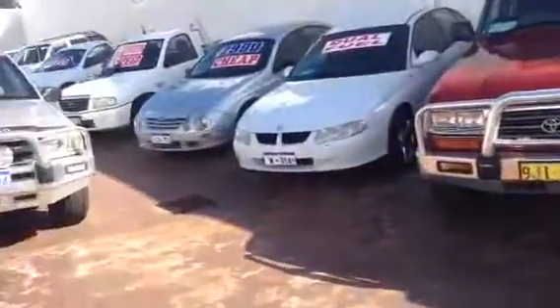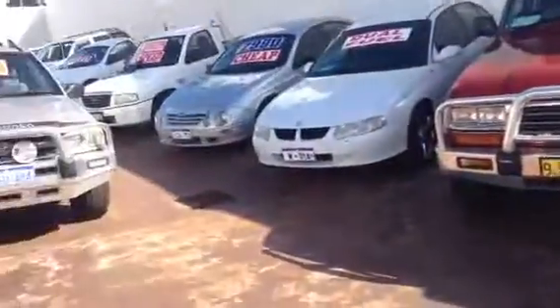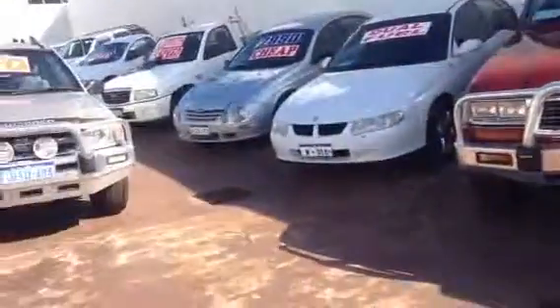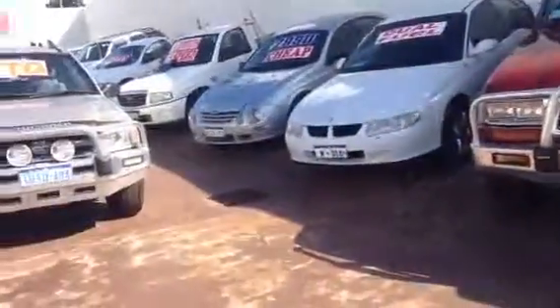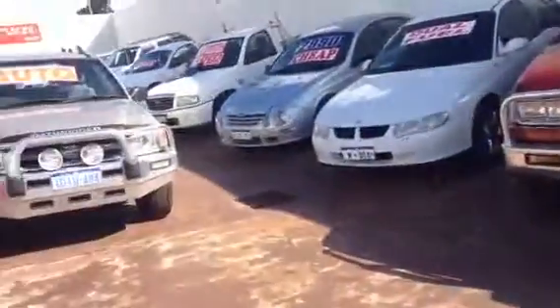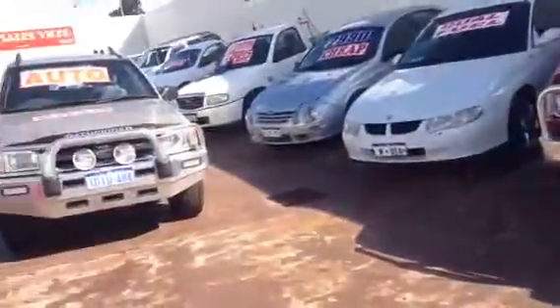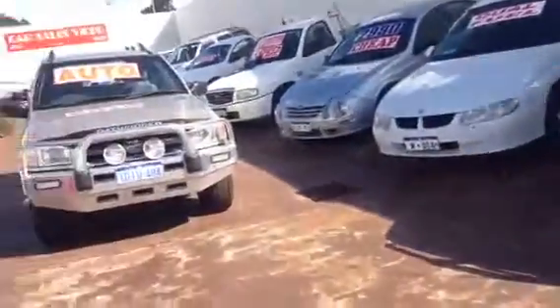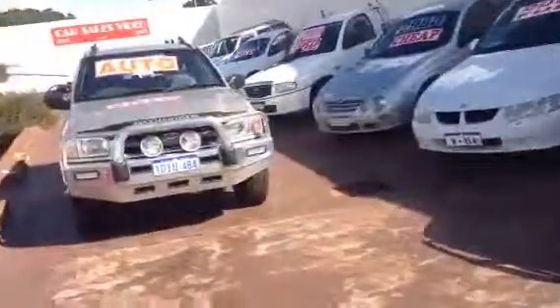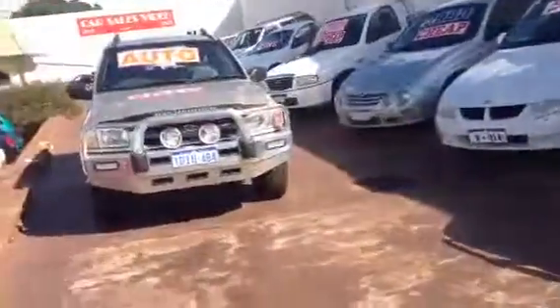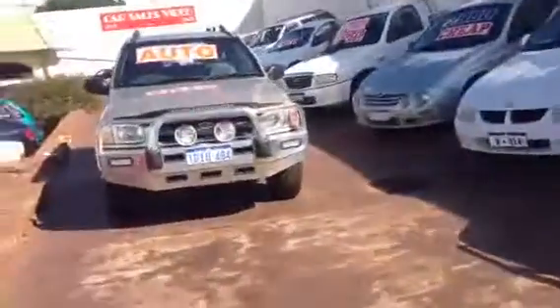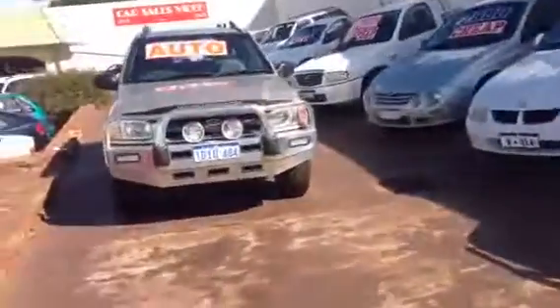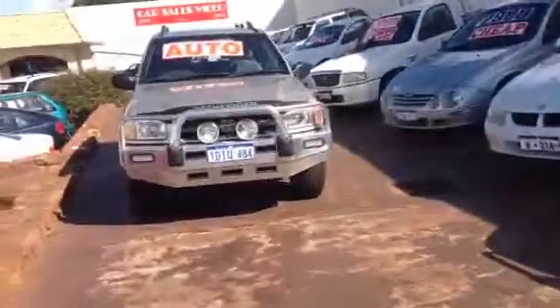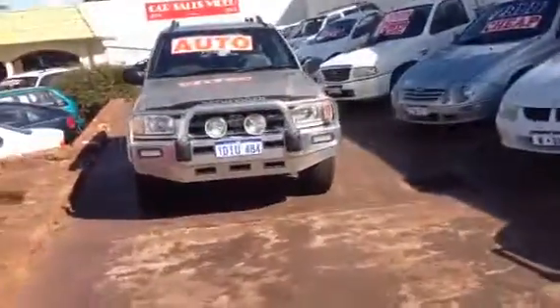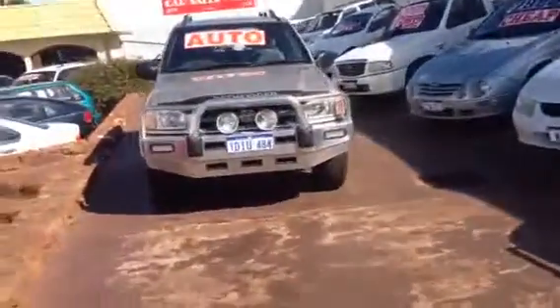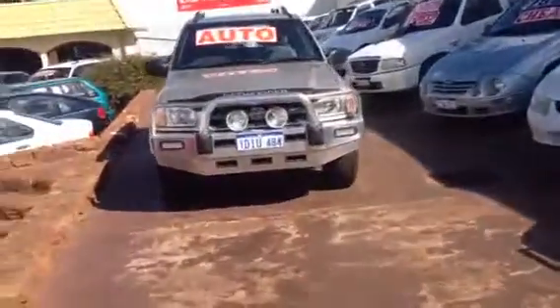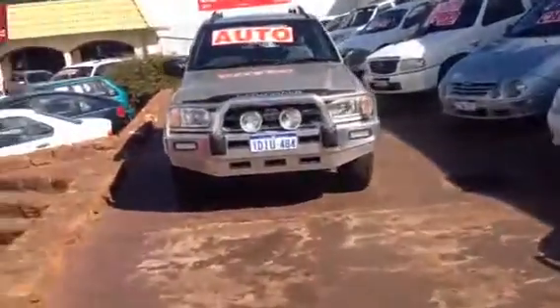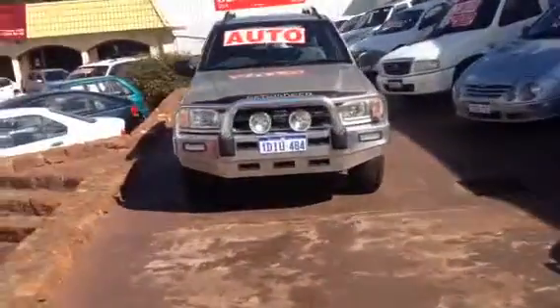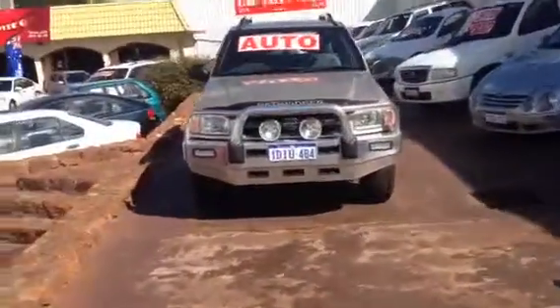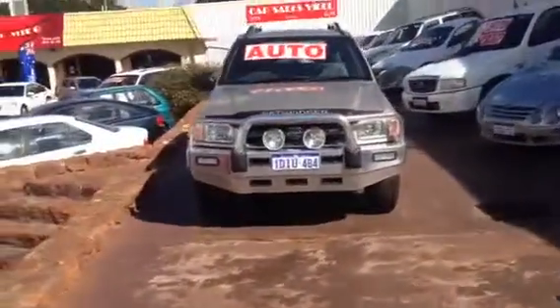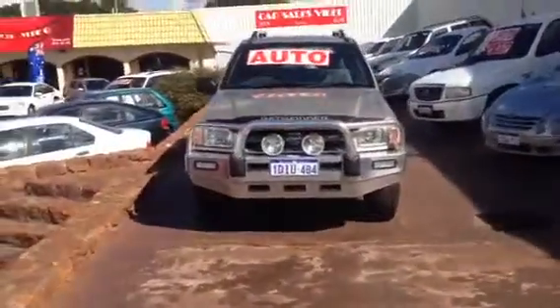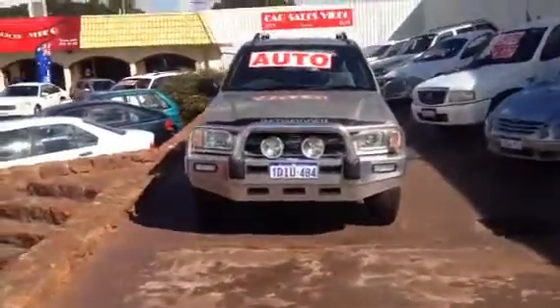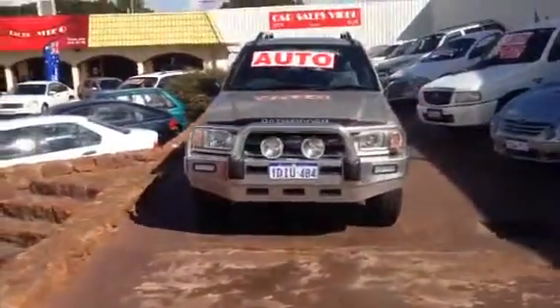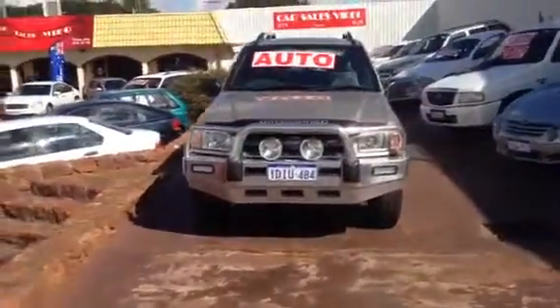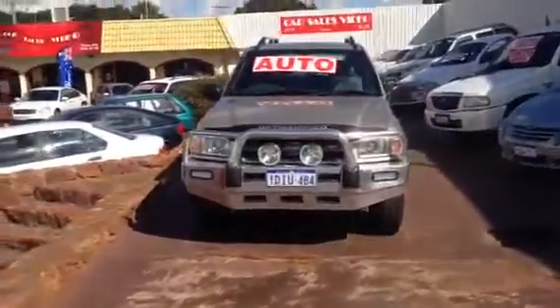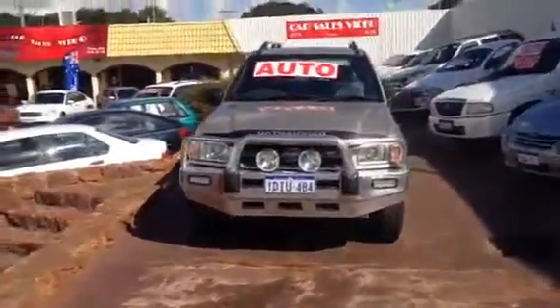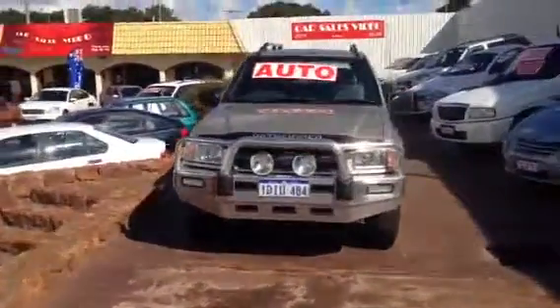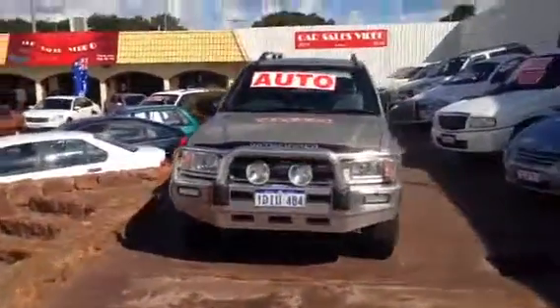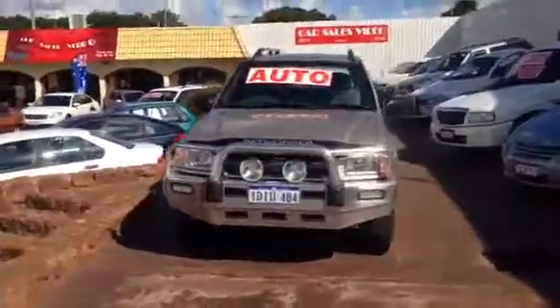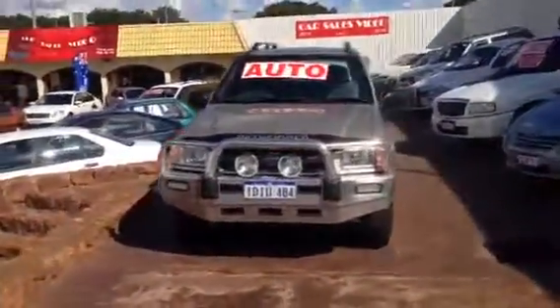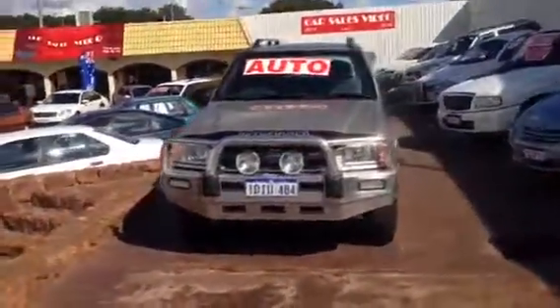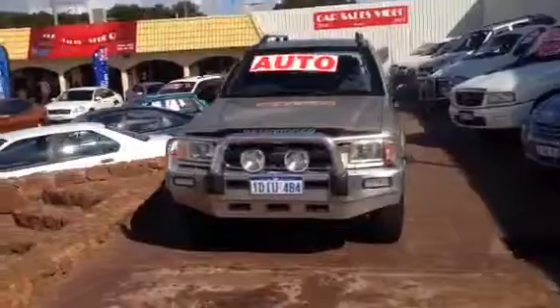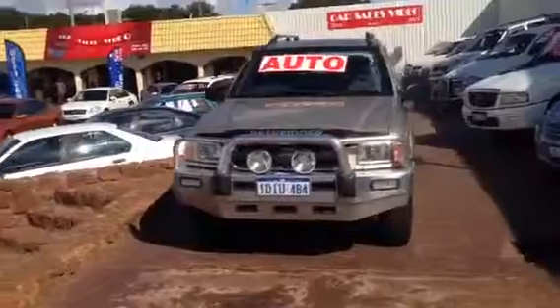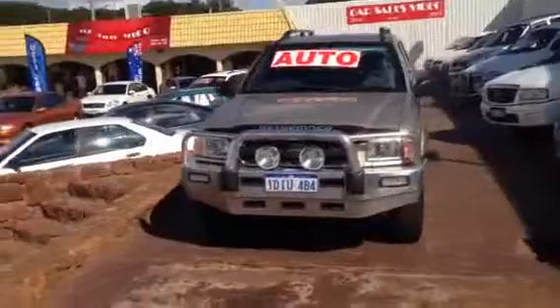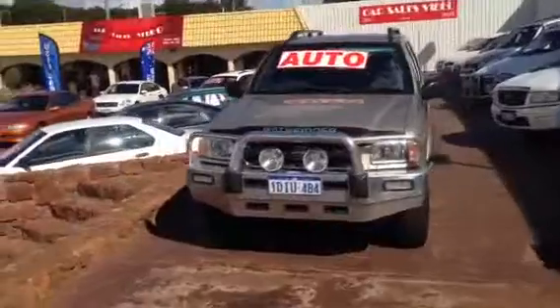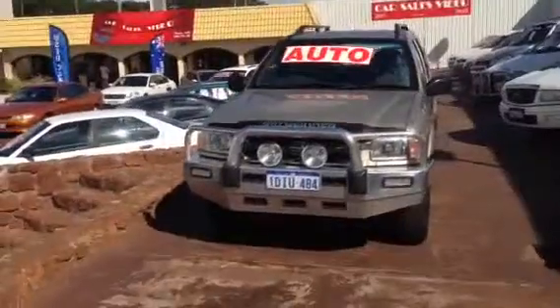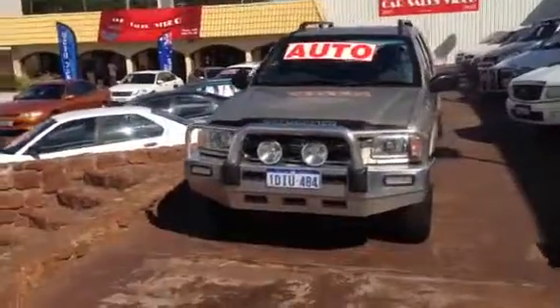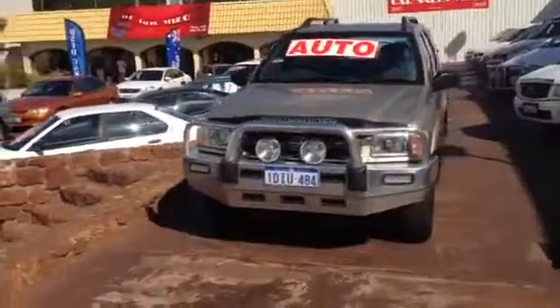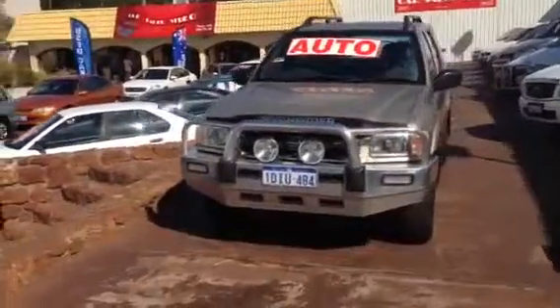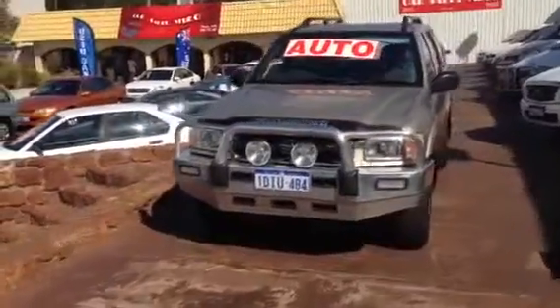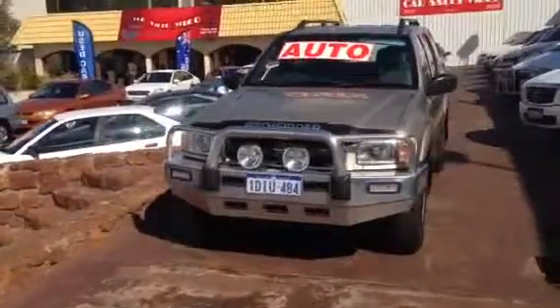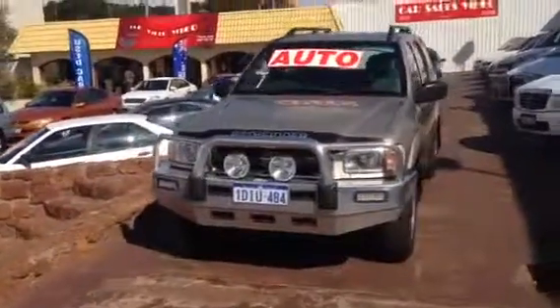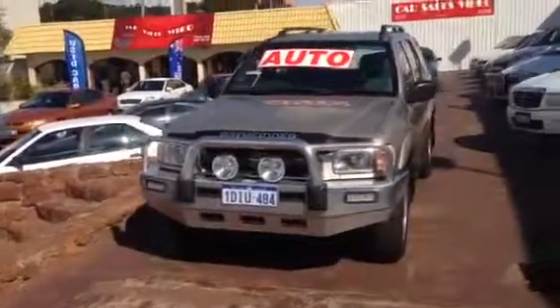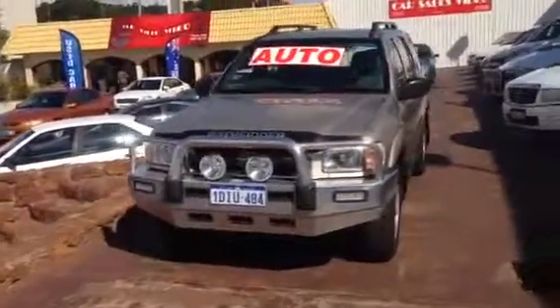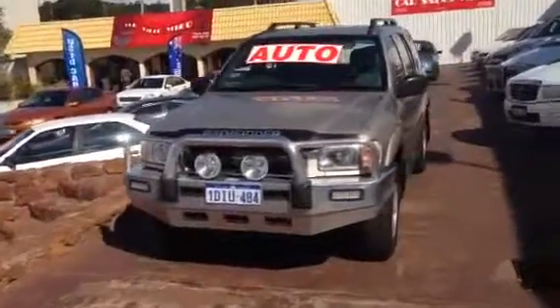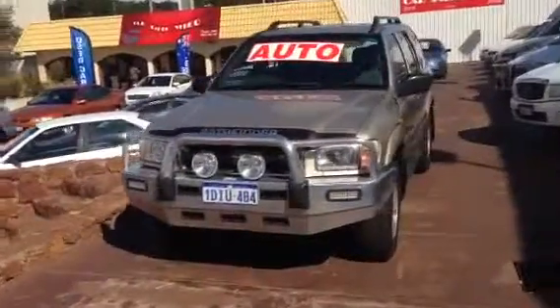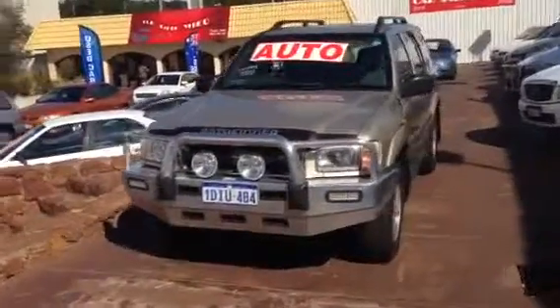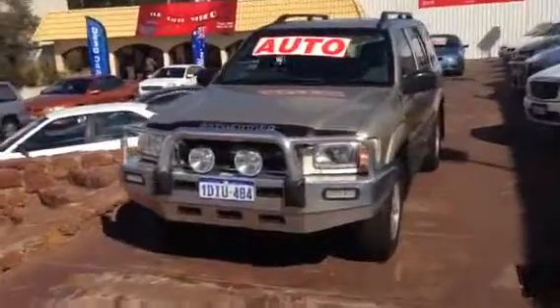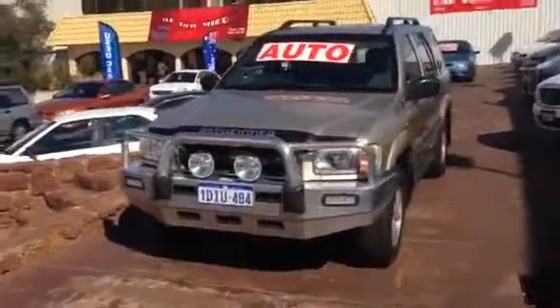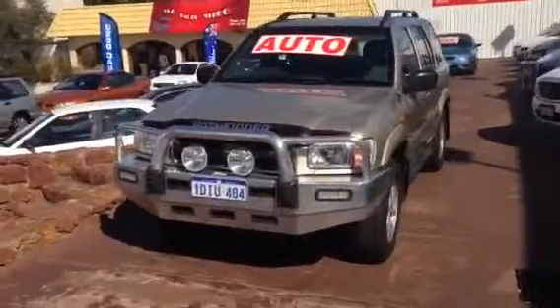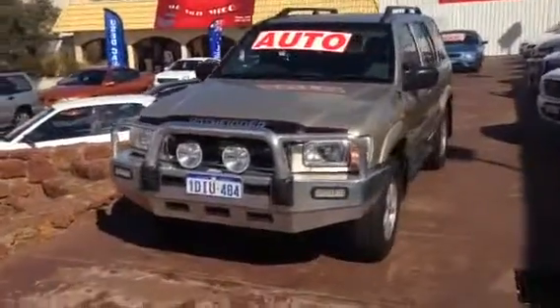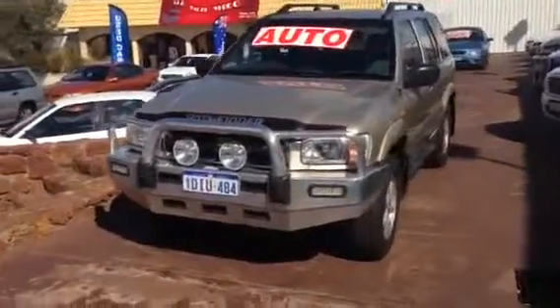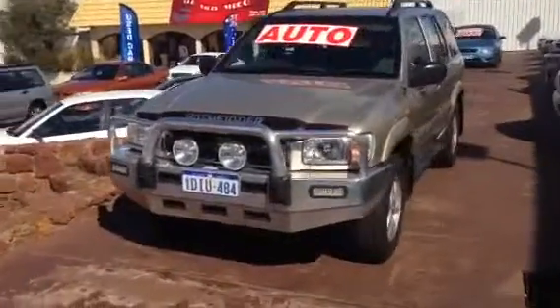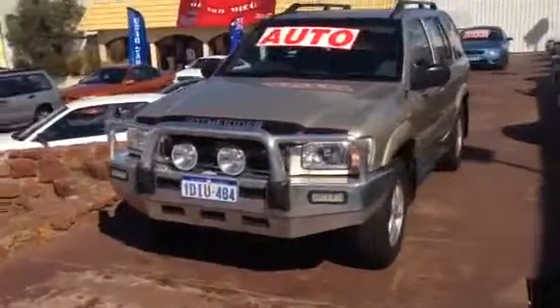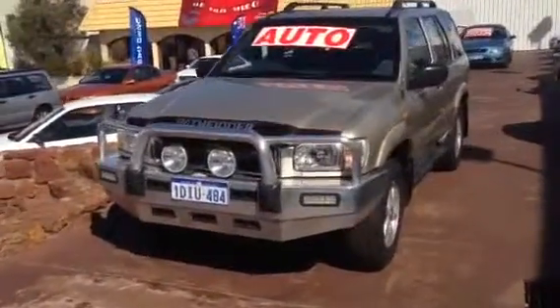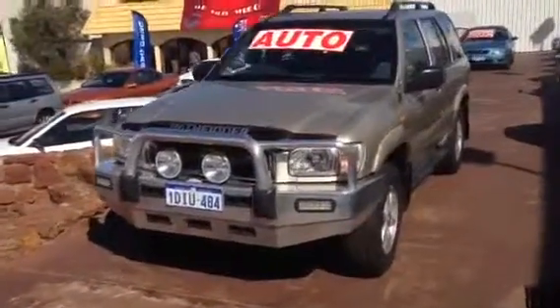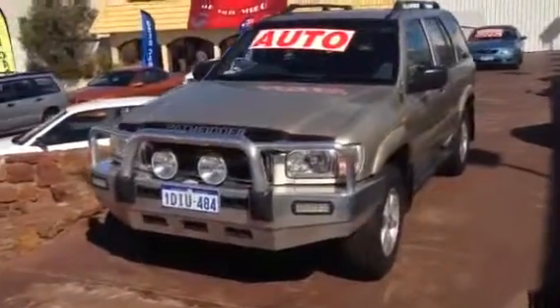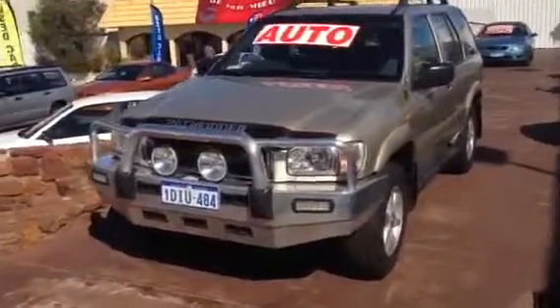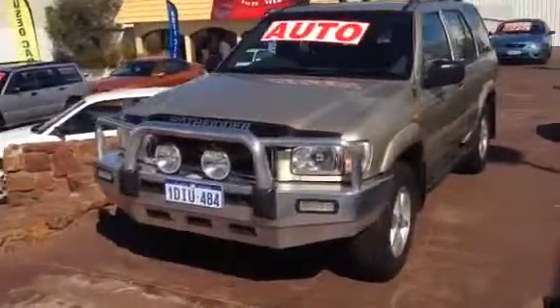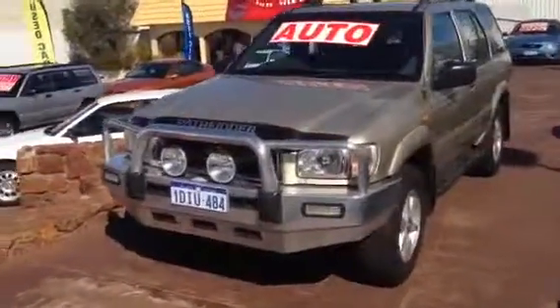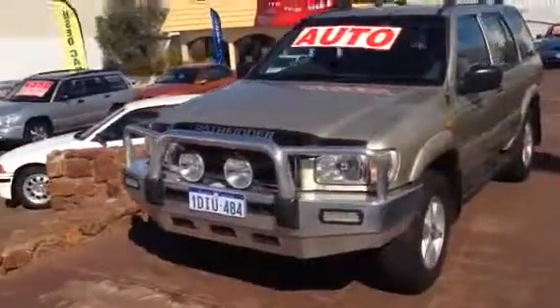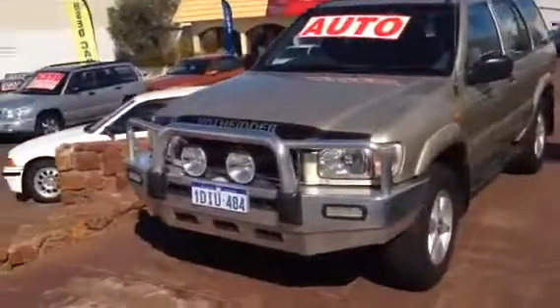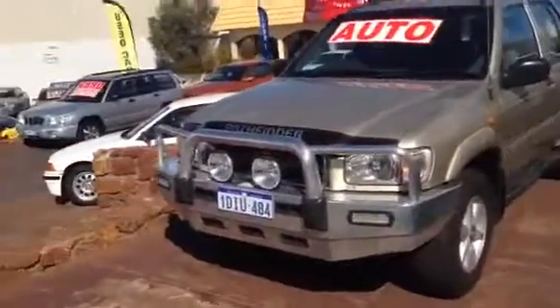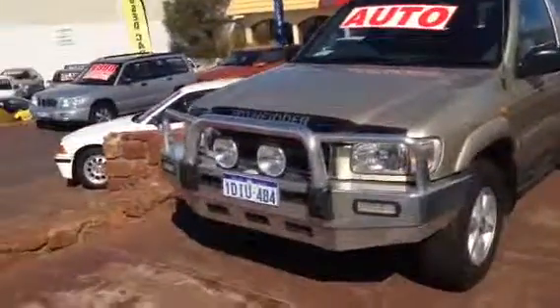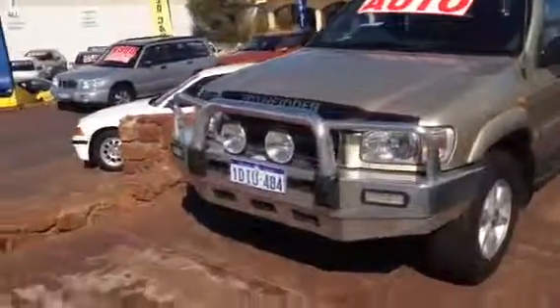So what I'll do with this one — it's a 2000 Nissan Pathfinder TI, Auto, Air and Steer, 4x4.